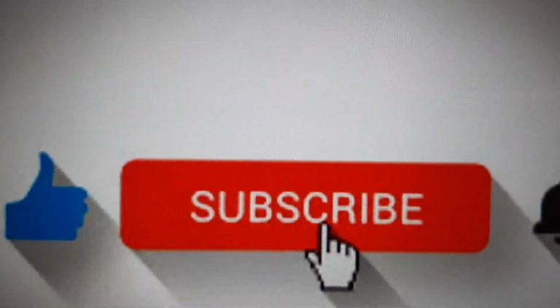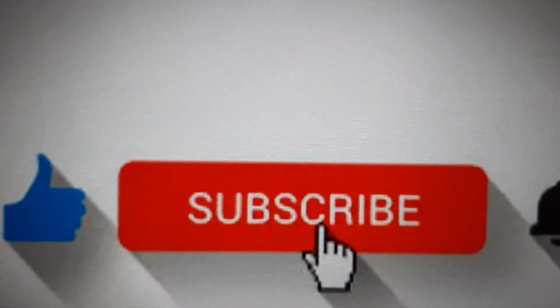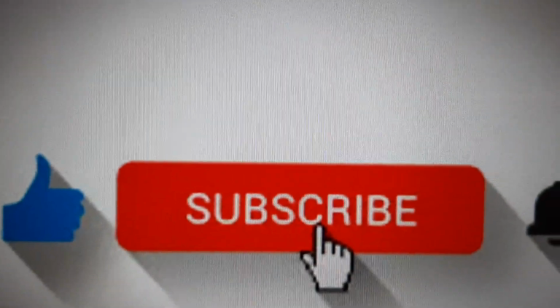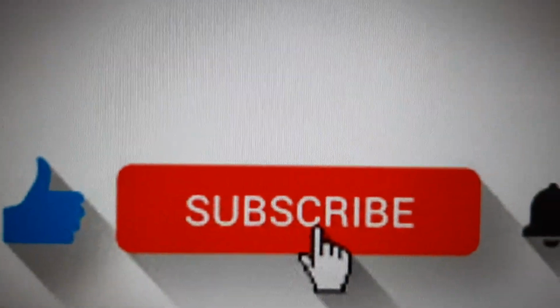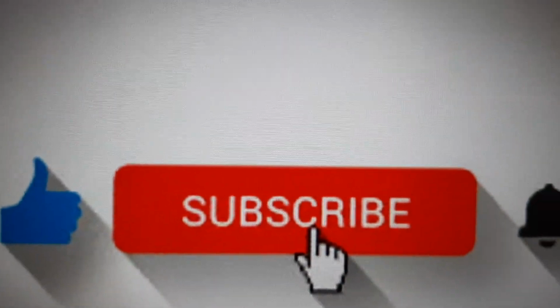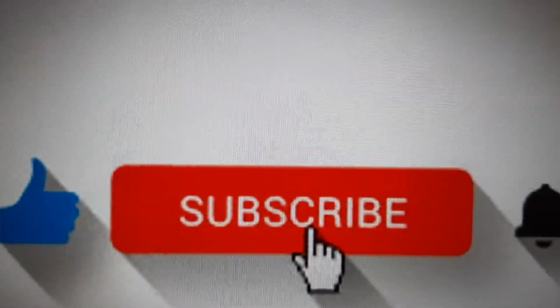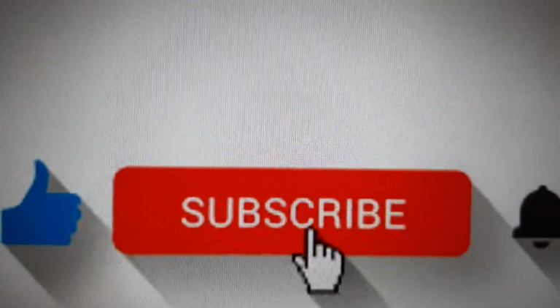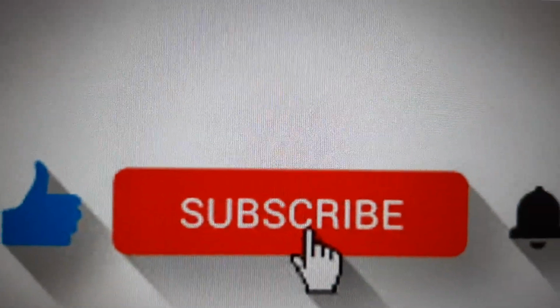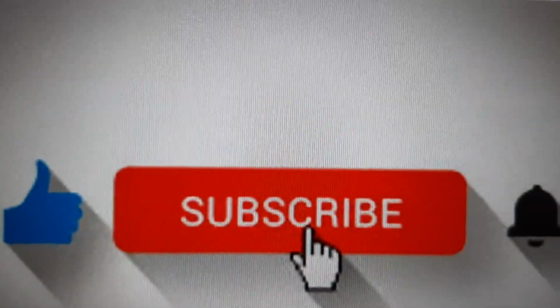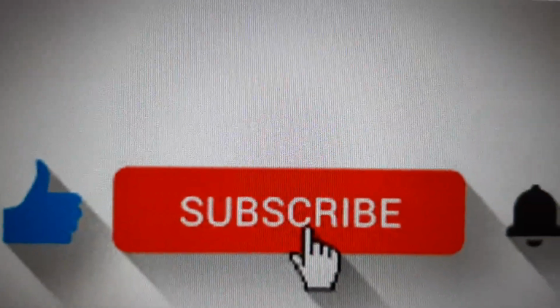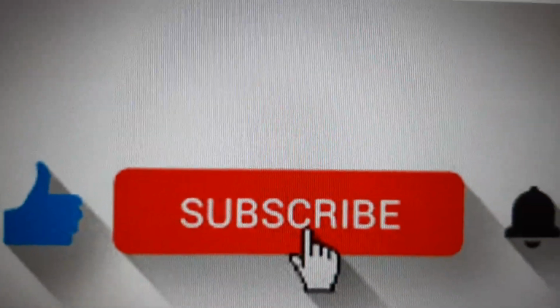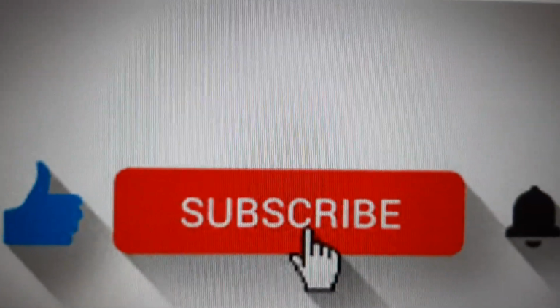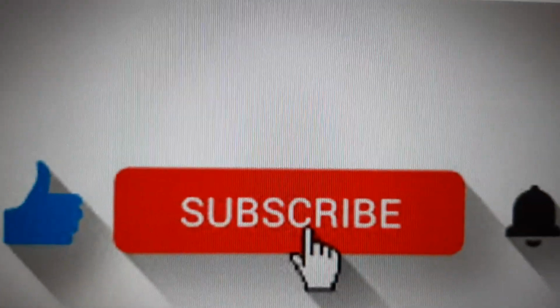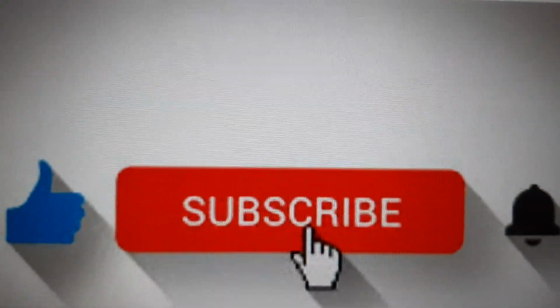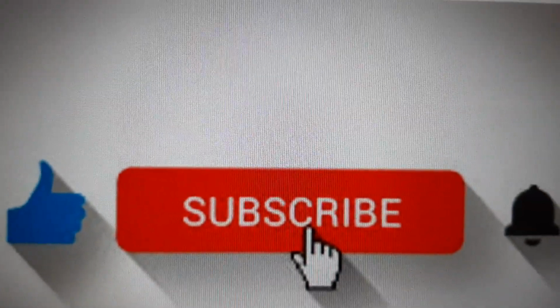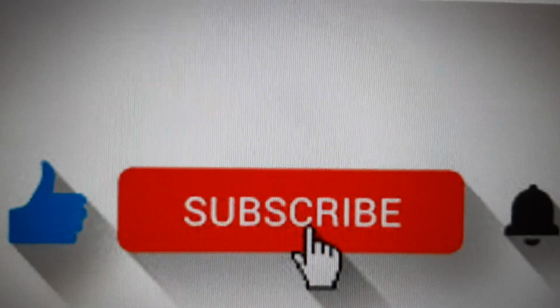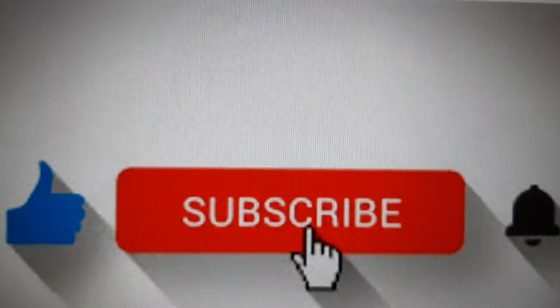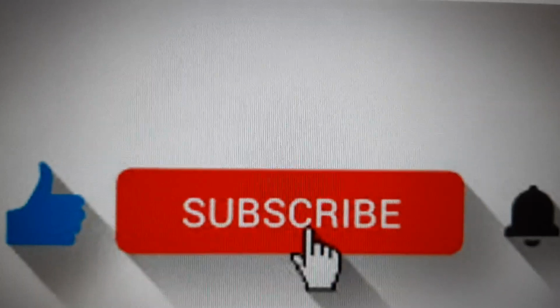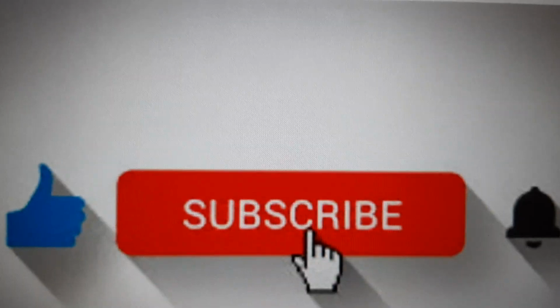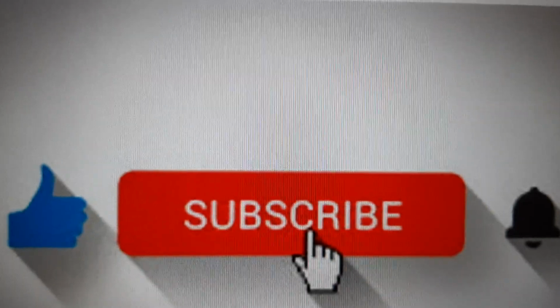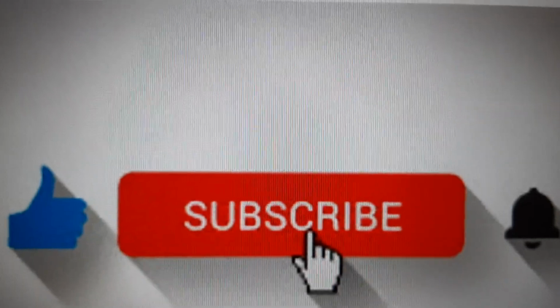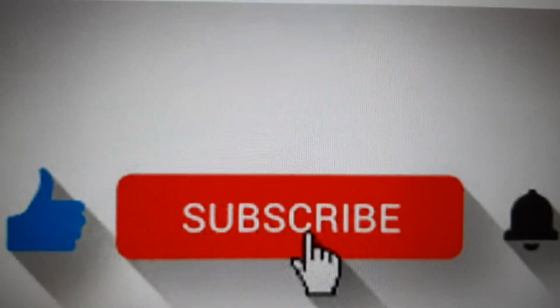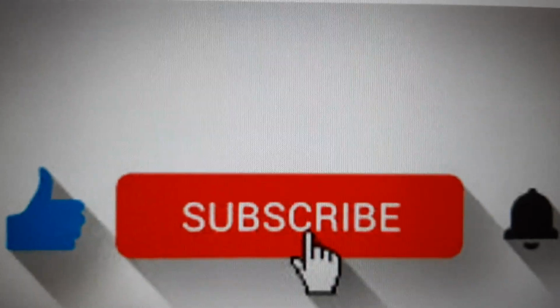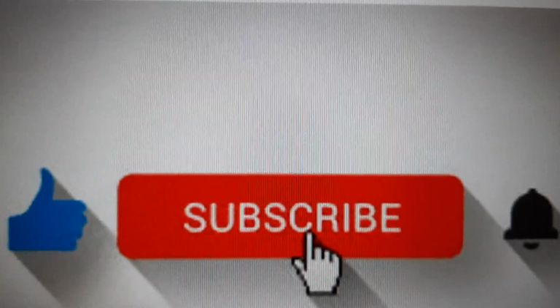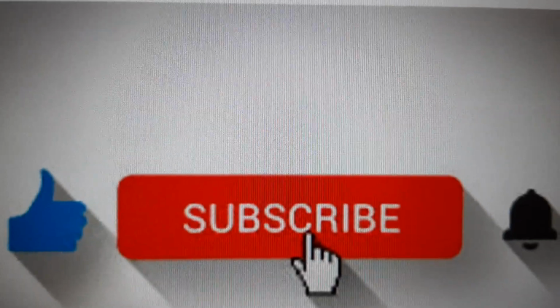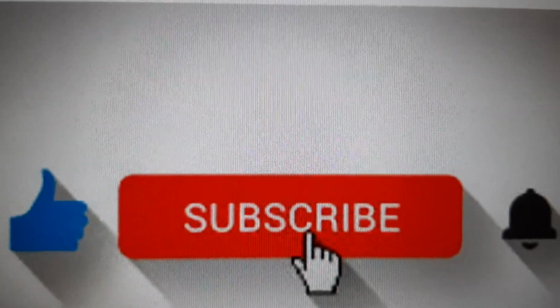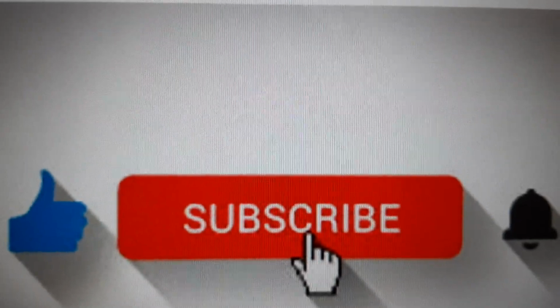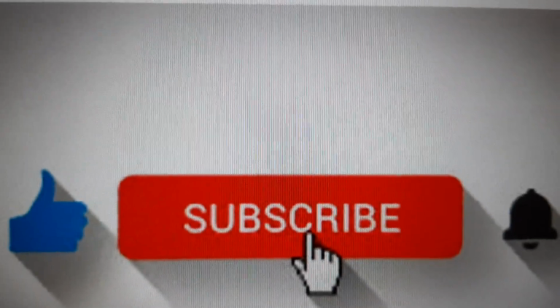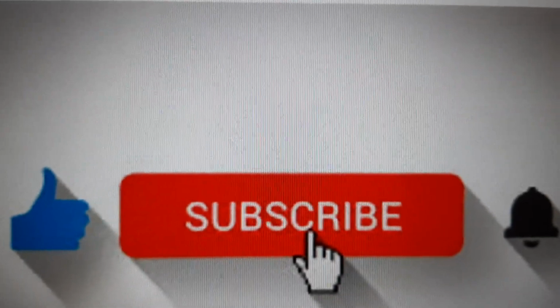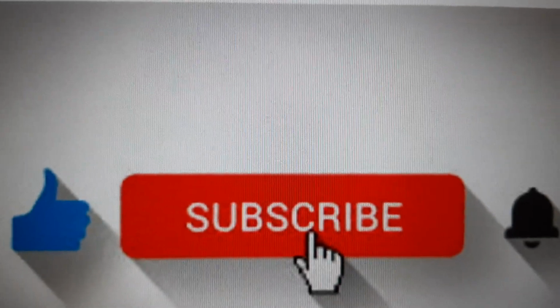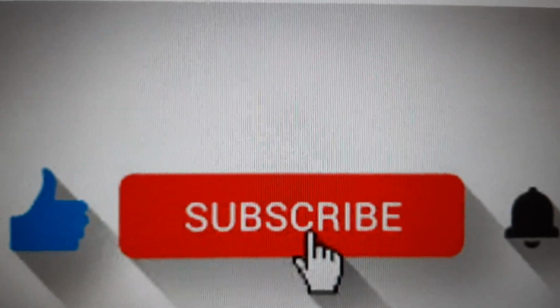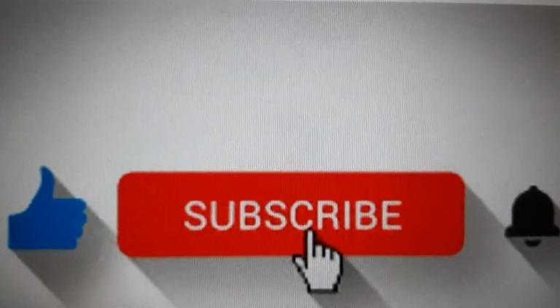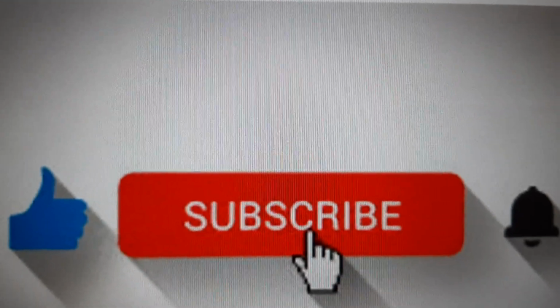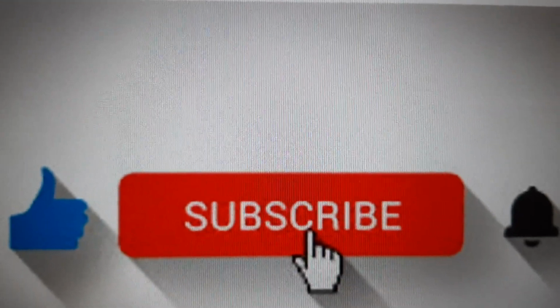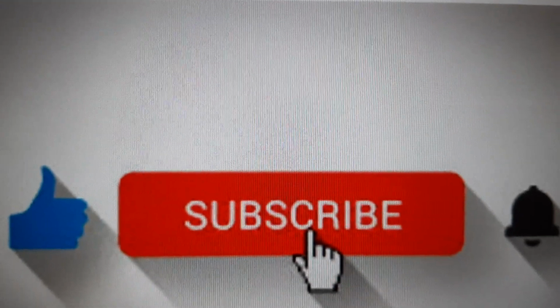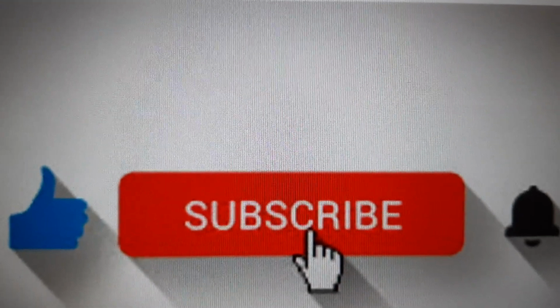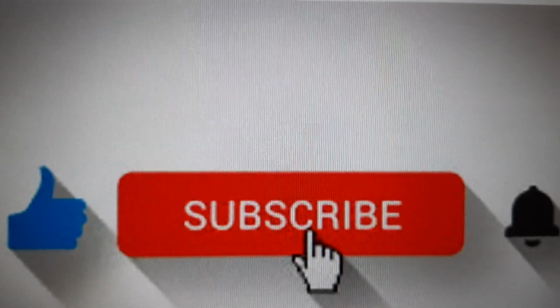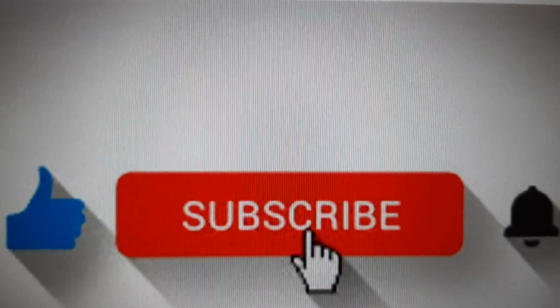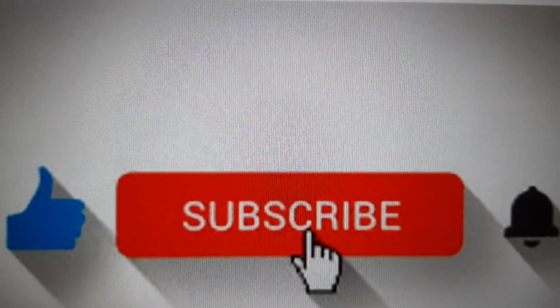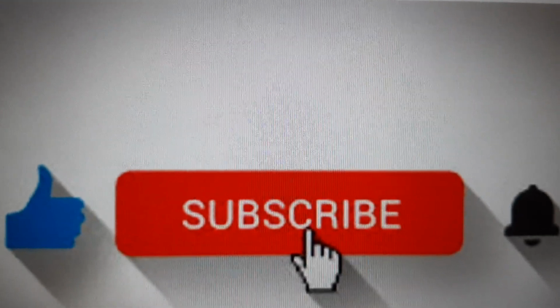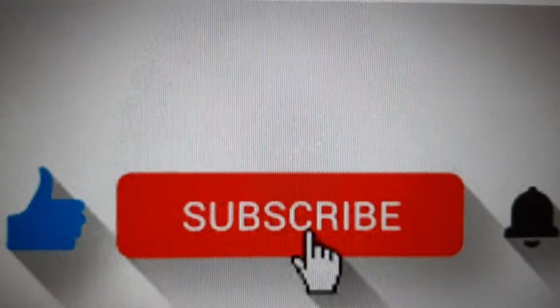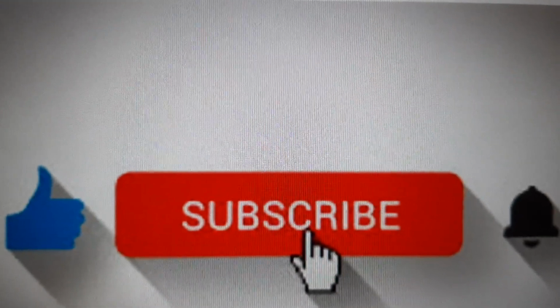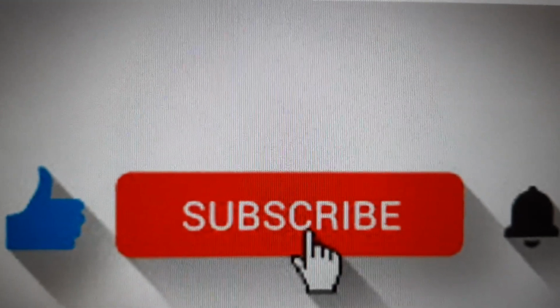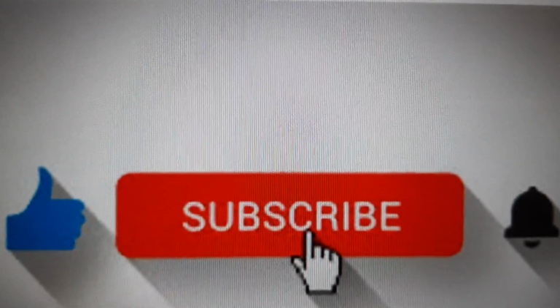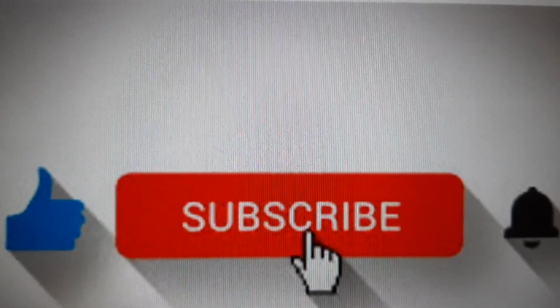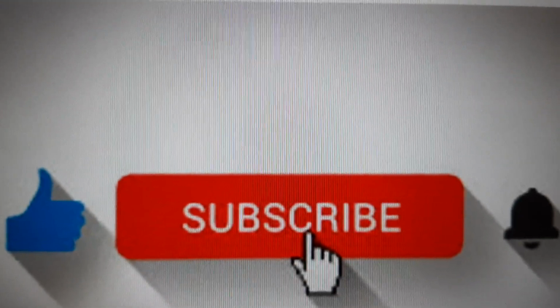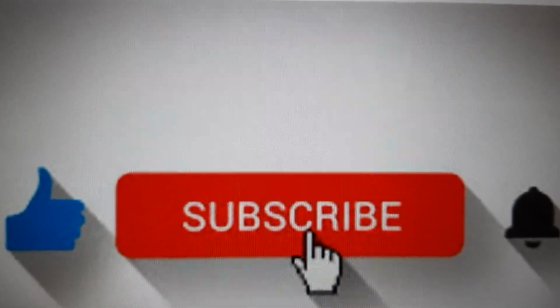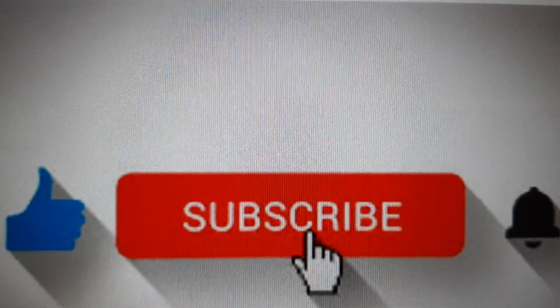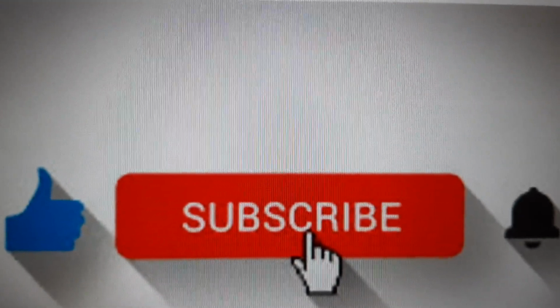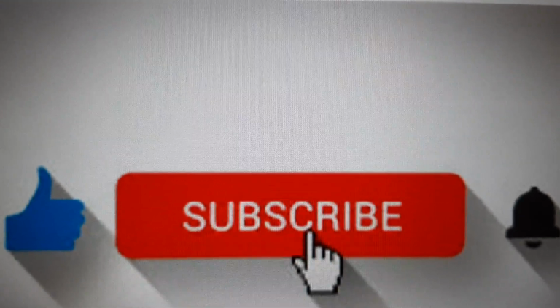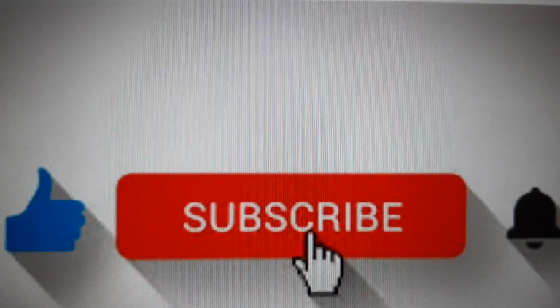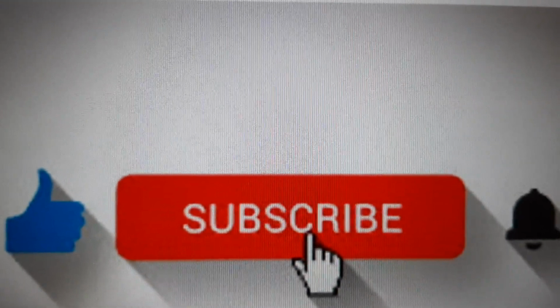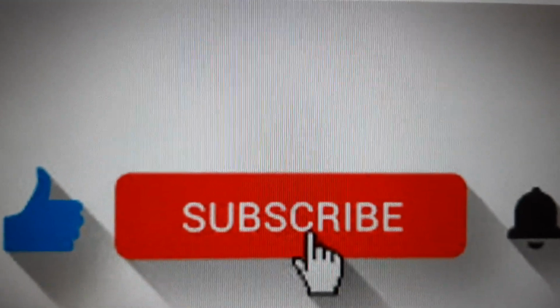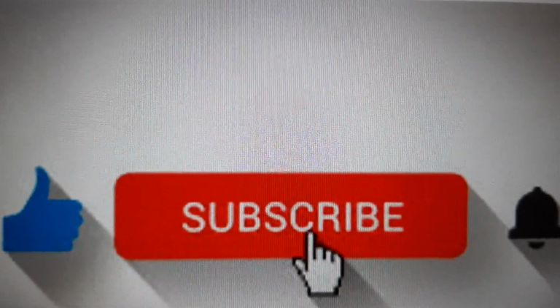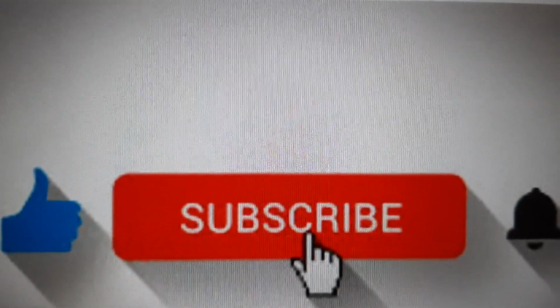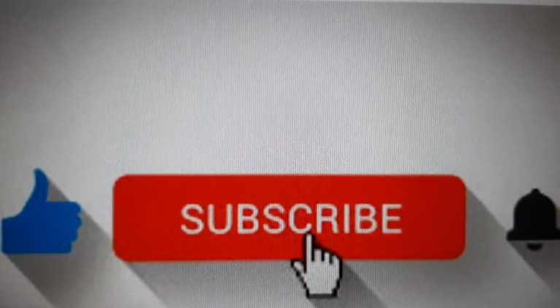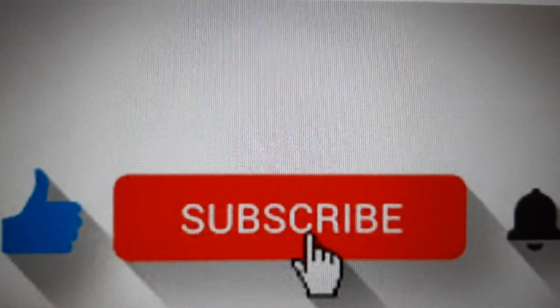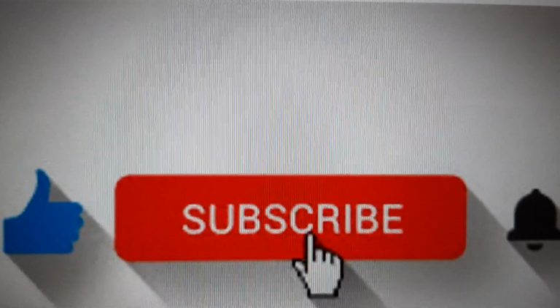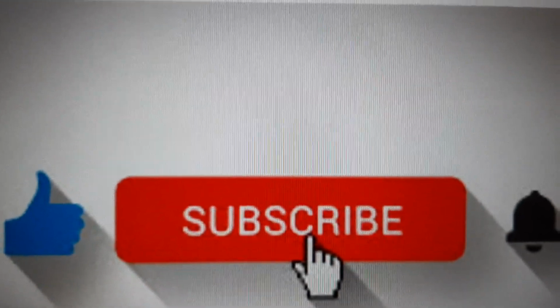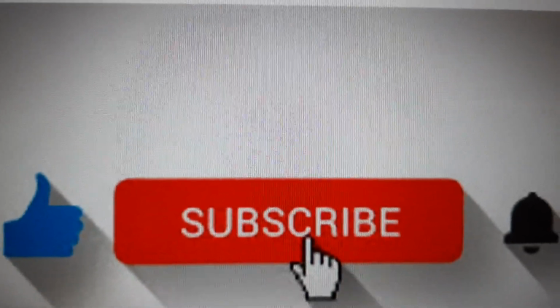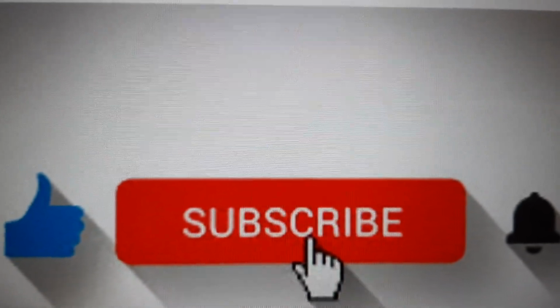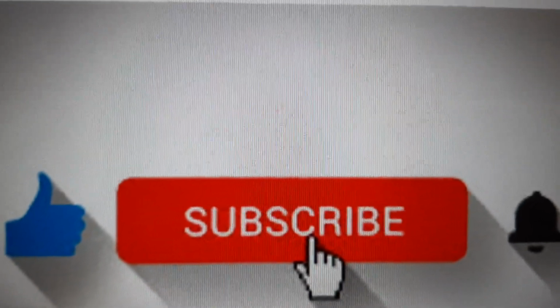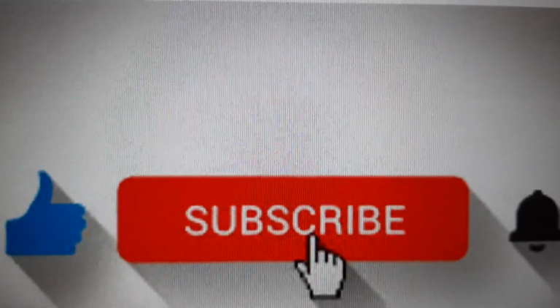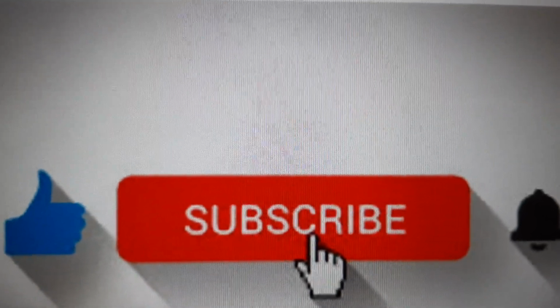Thank you very much for watching, and have a very fantastic day. Catch you on the next one.